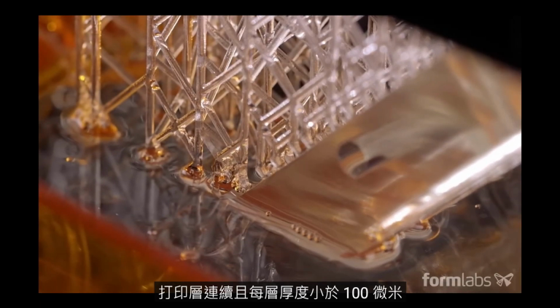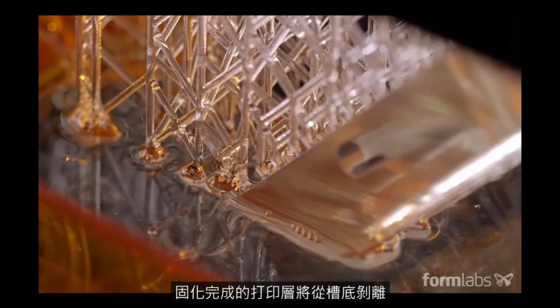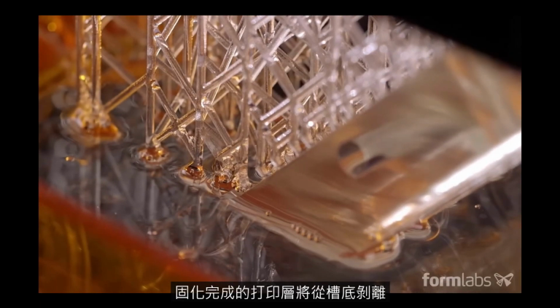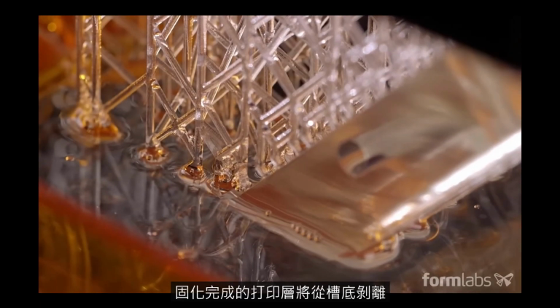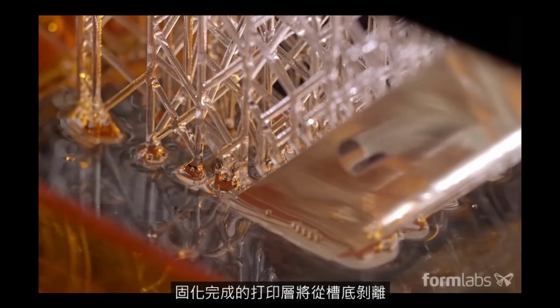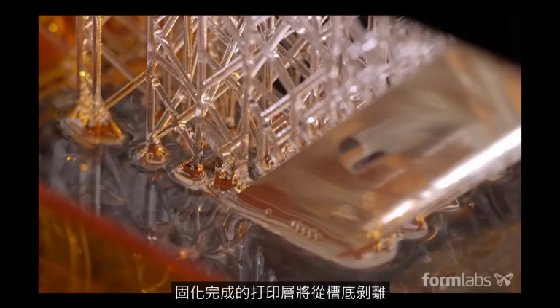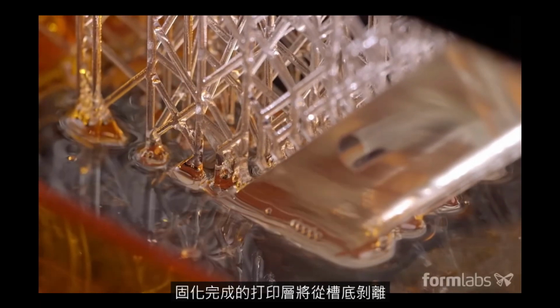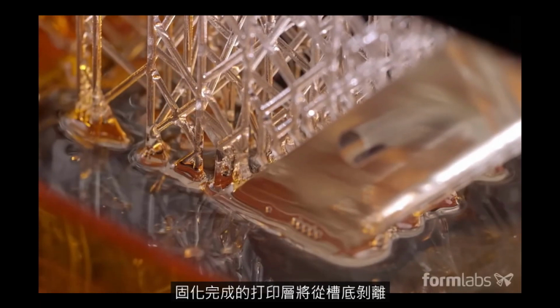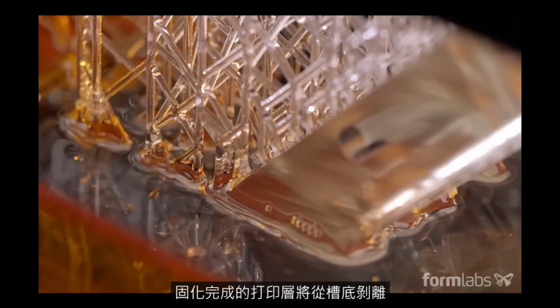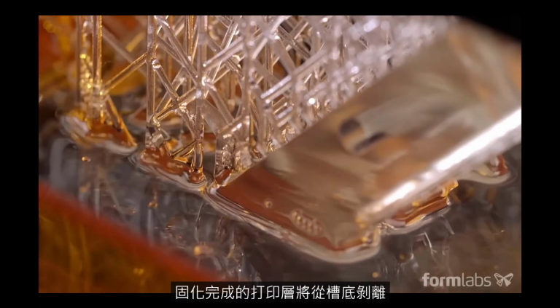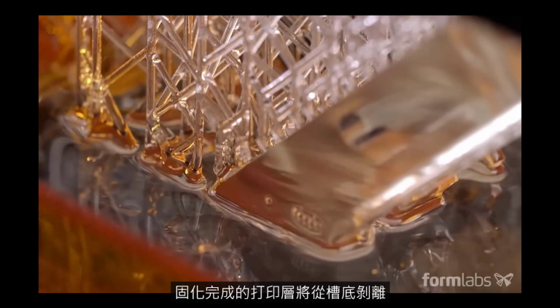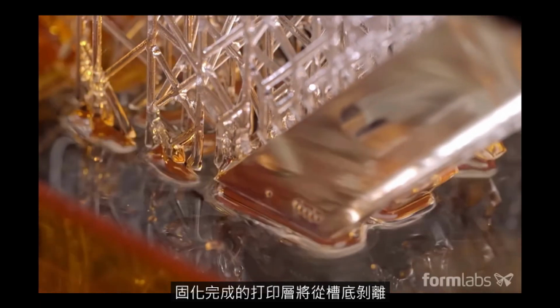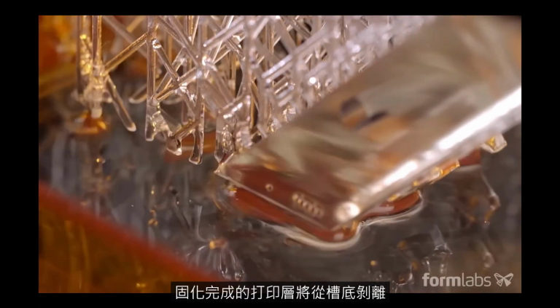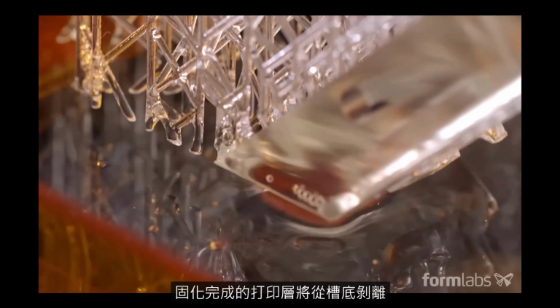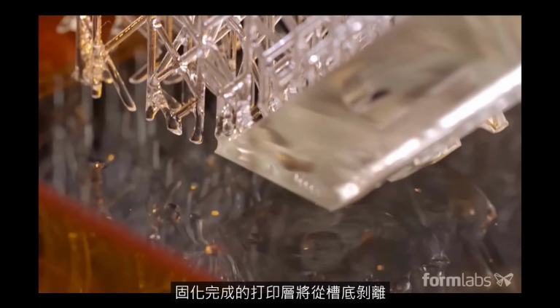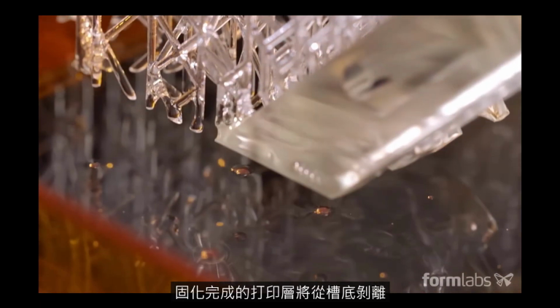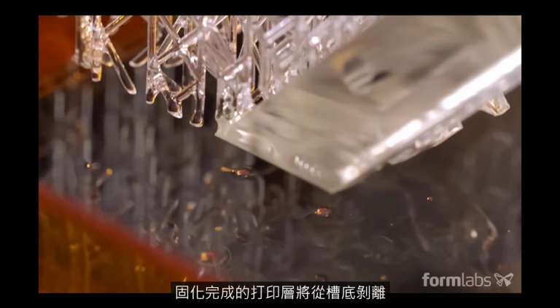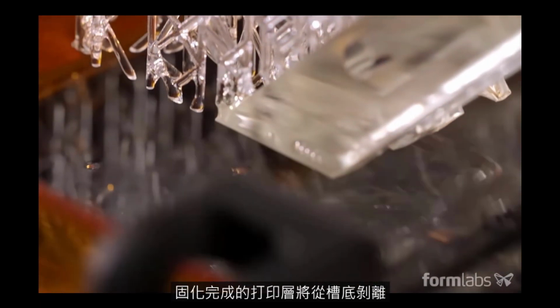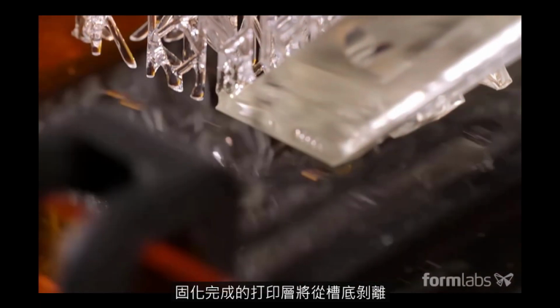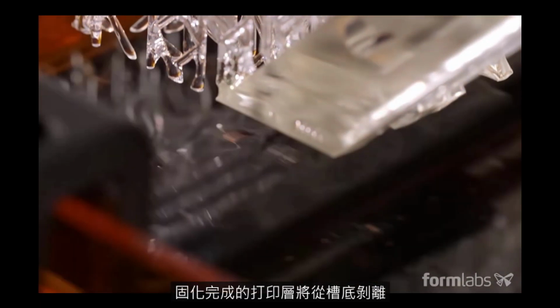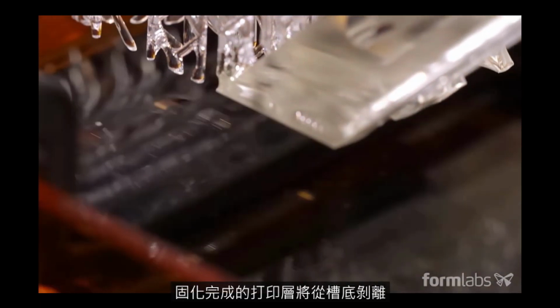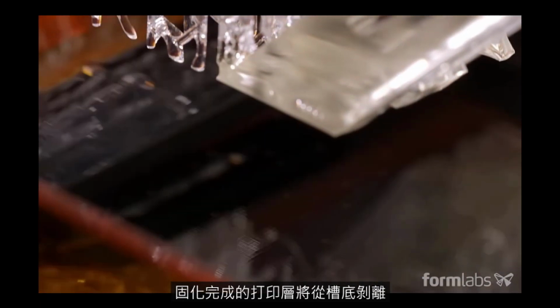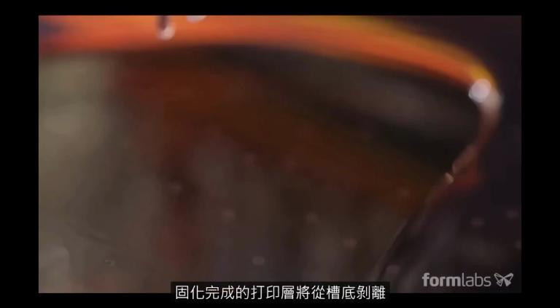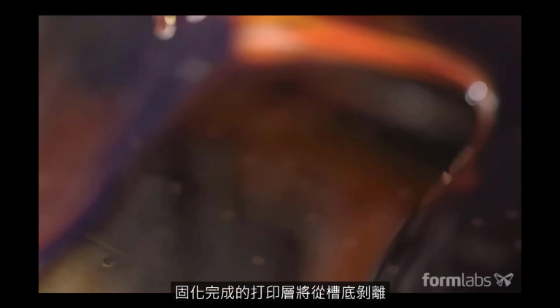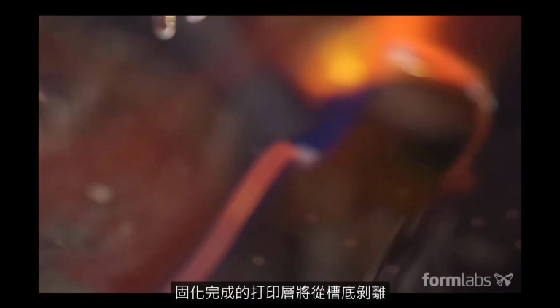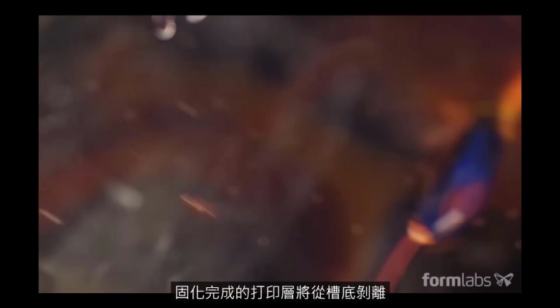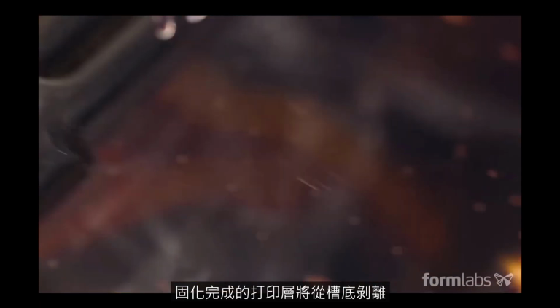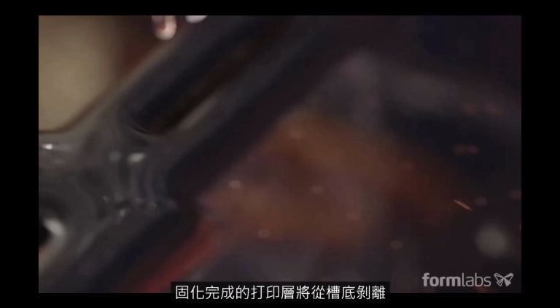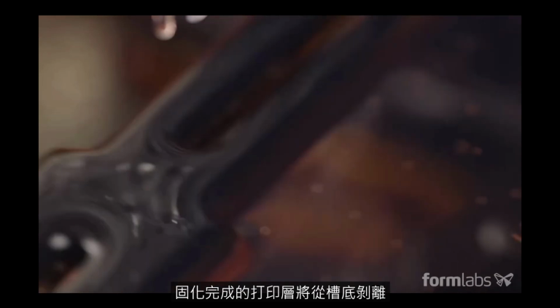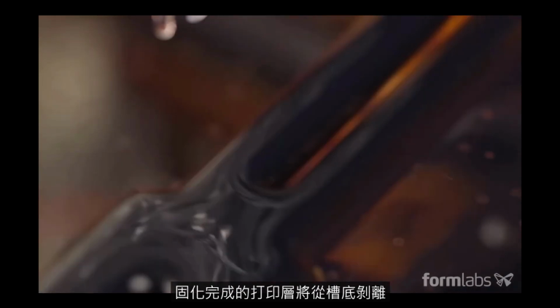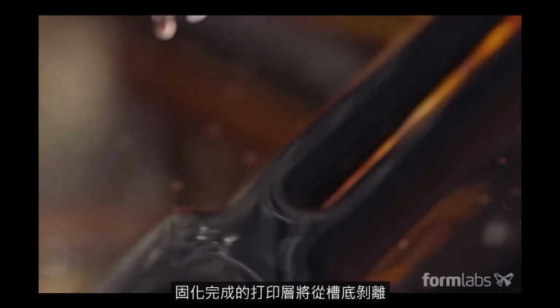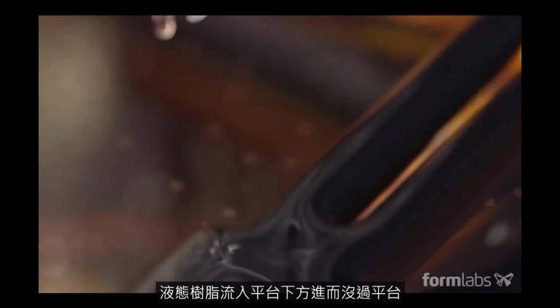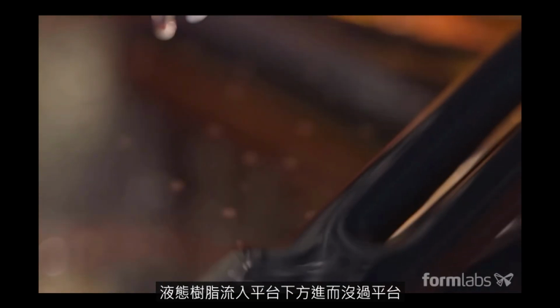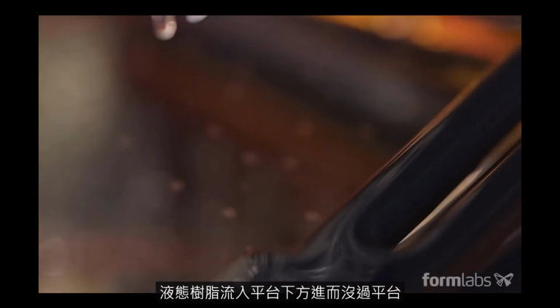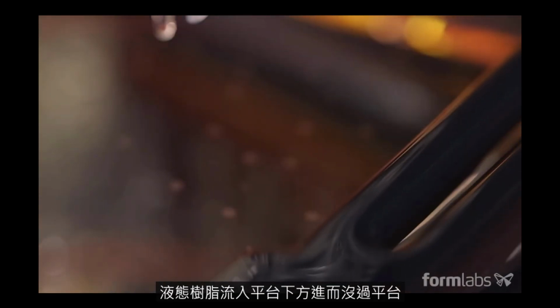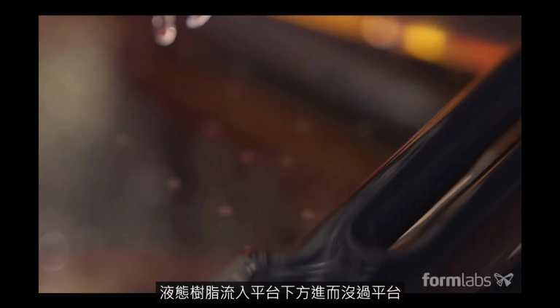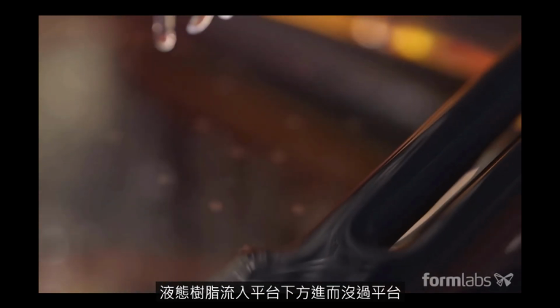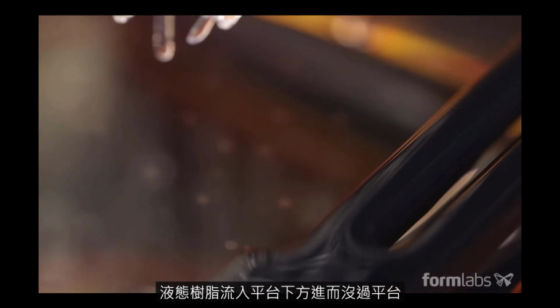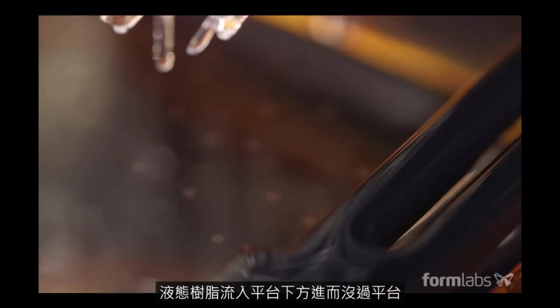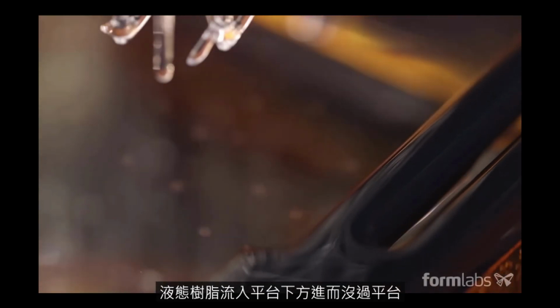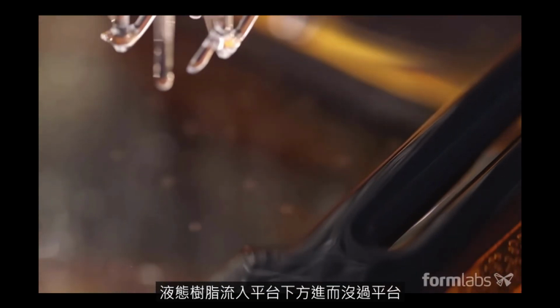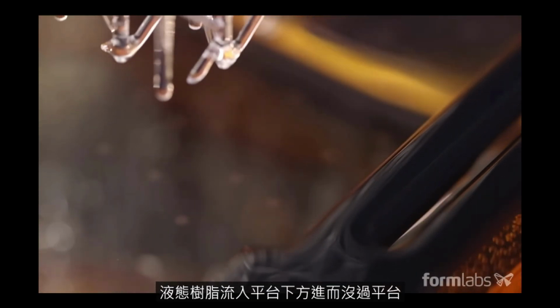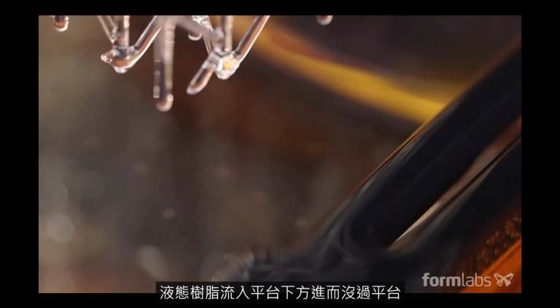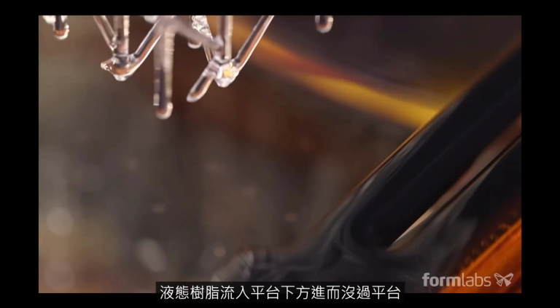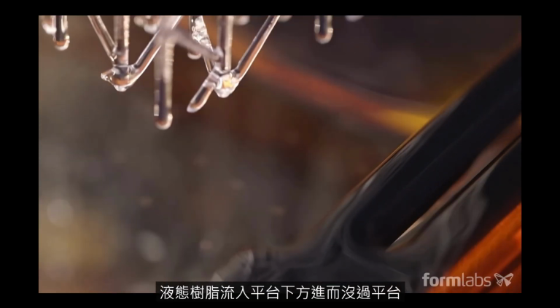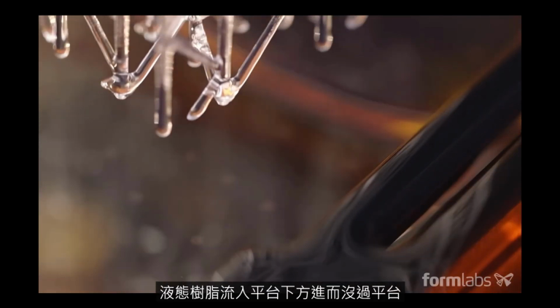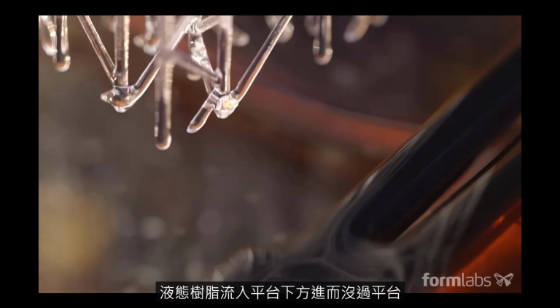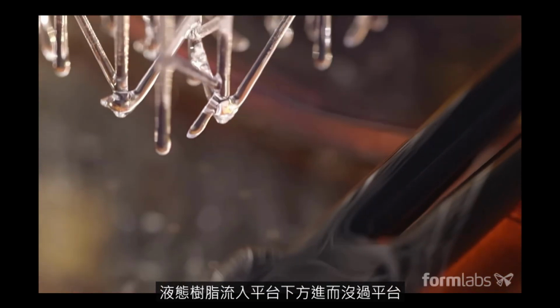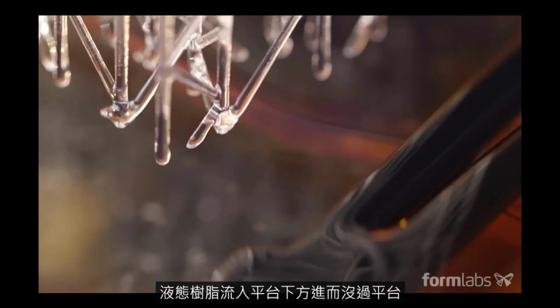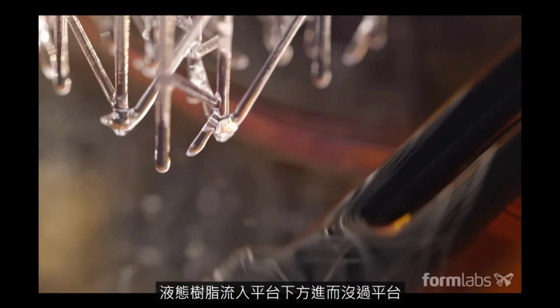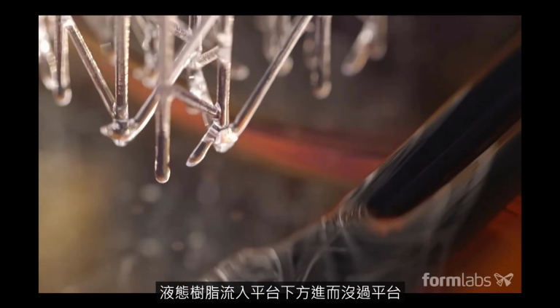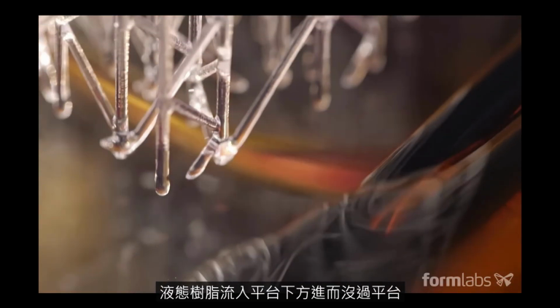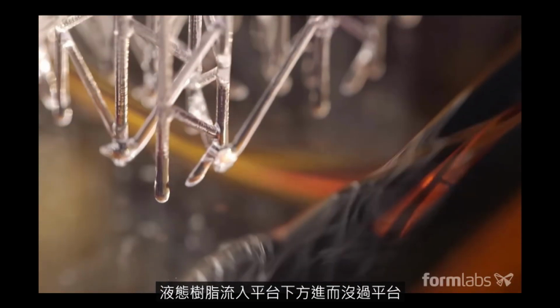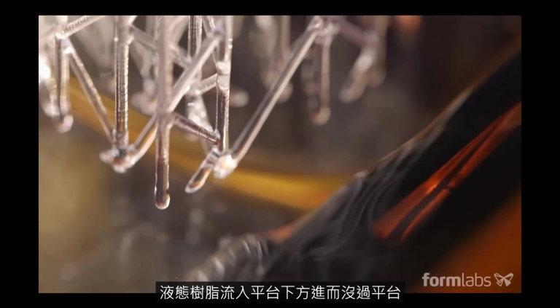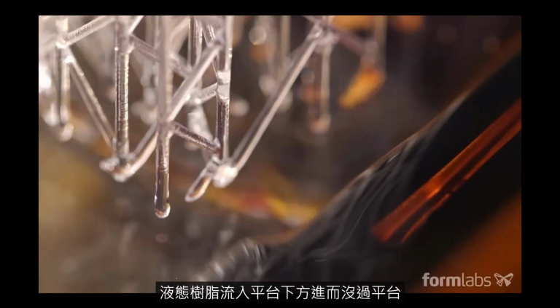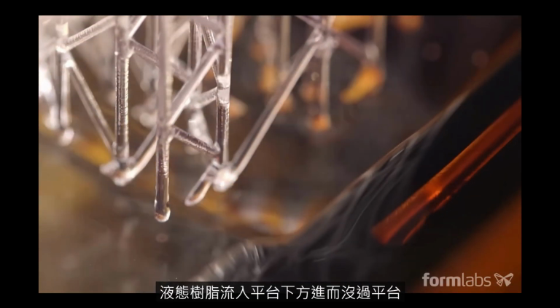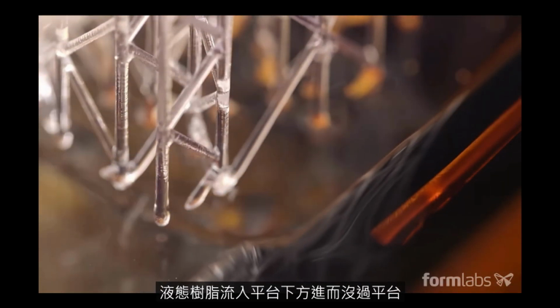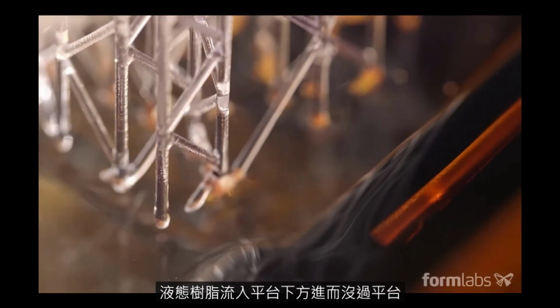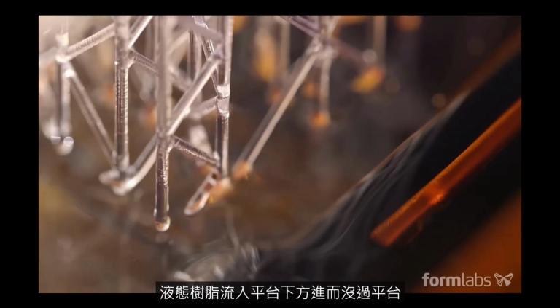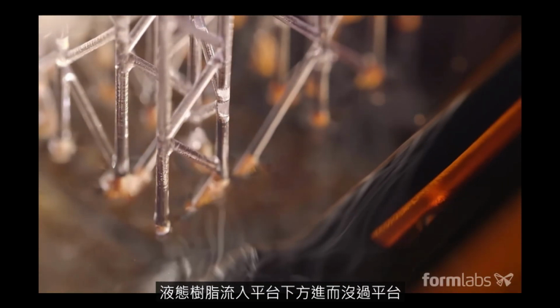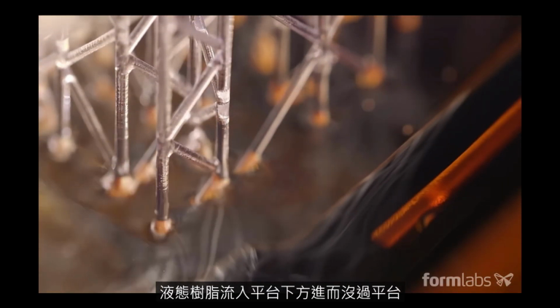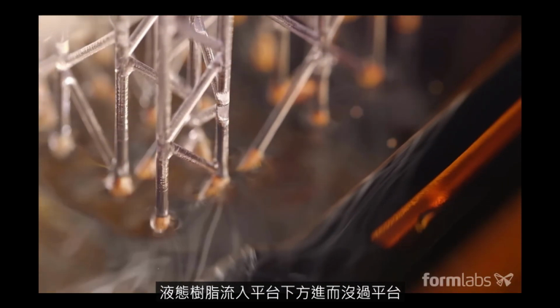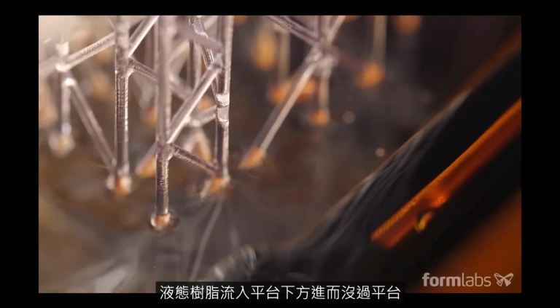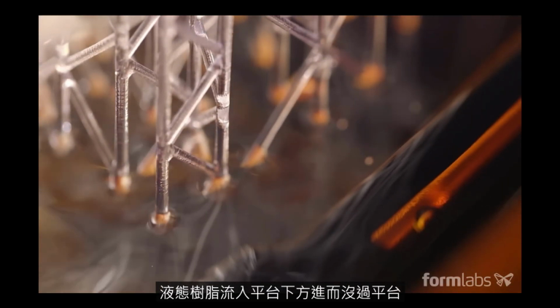When a layer is complete, the part is peeled from the bottom of the tank, letting fresh resin flow beneath, and the platform is lowered once again.